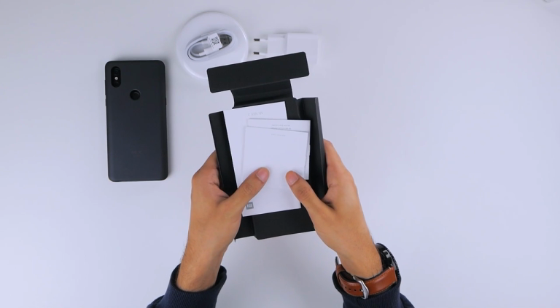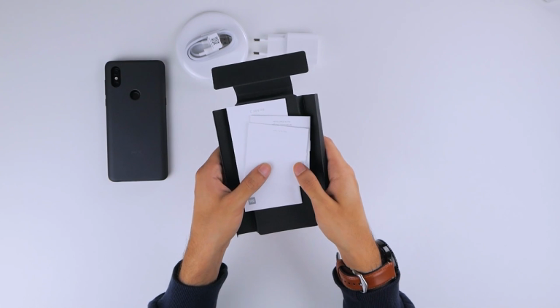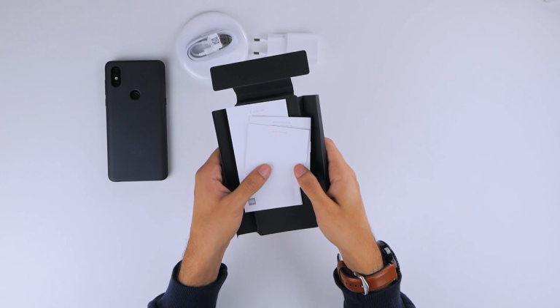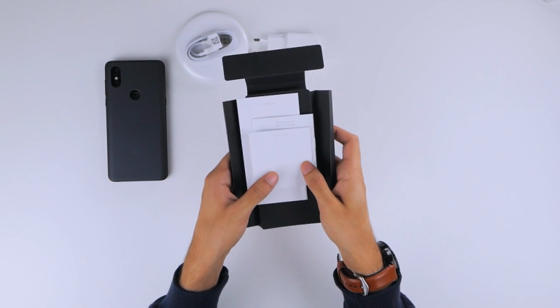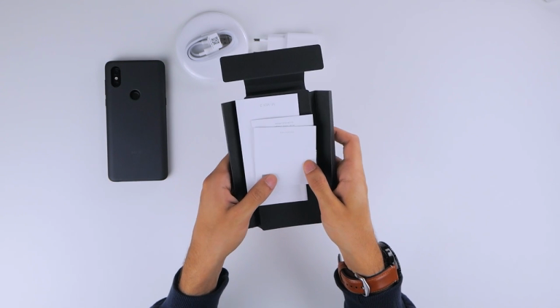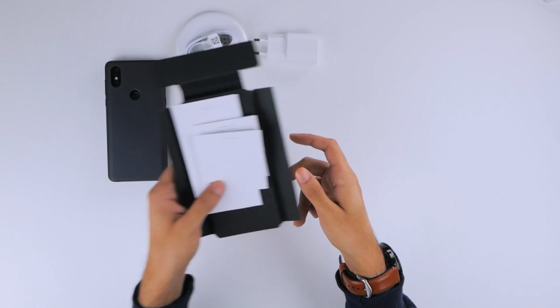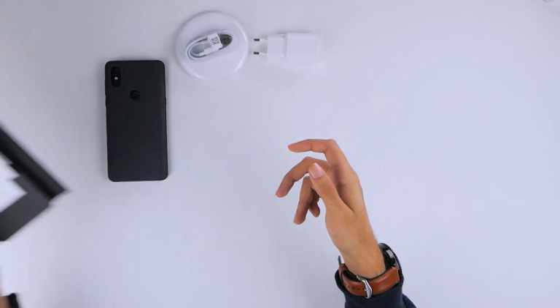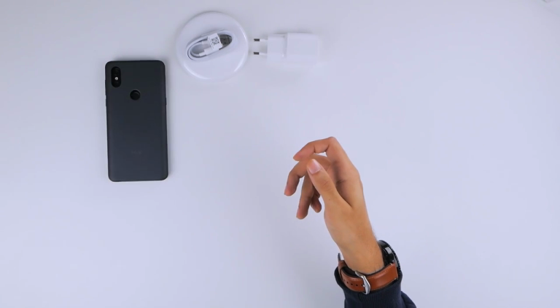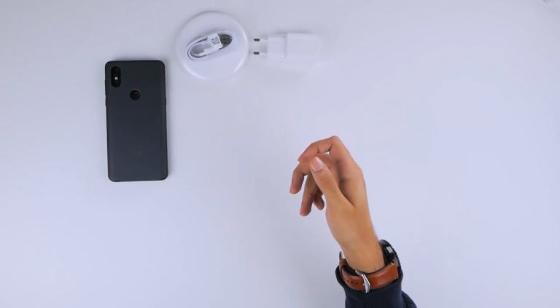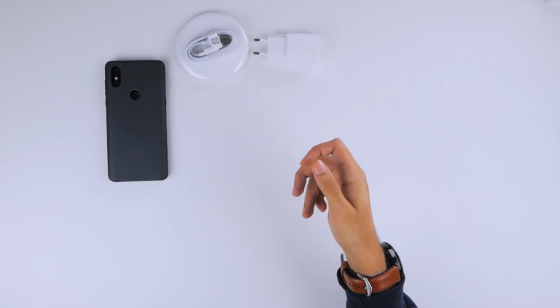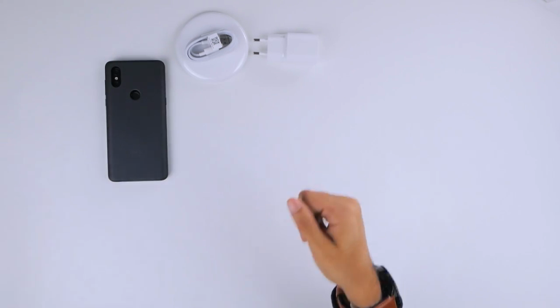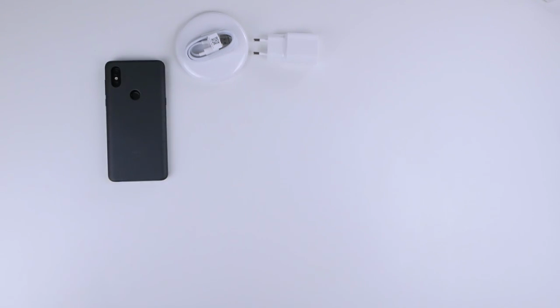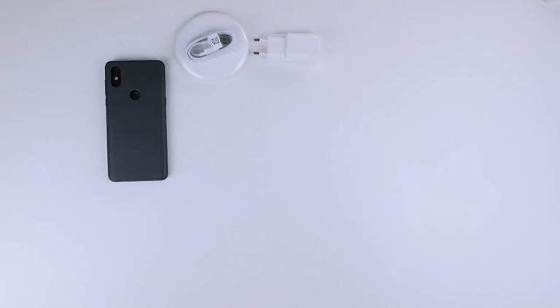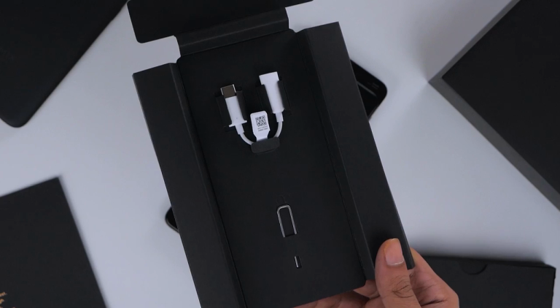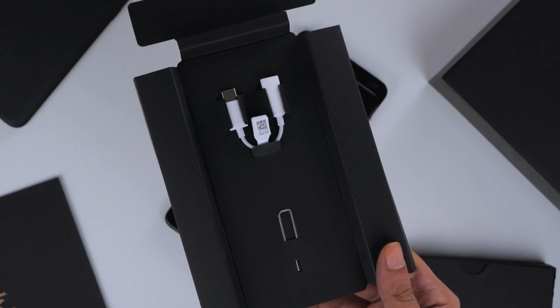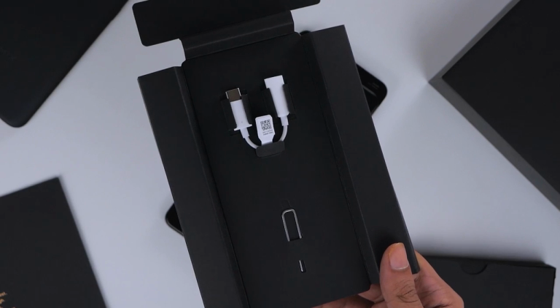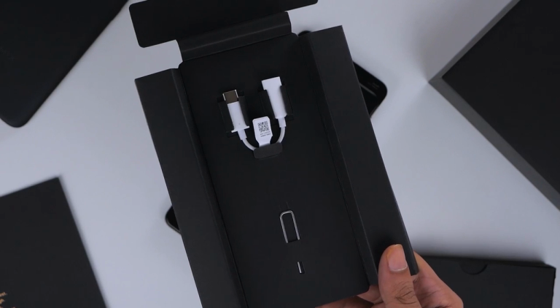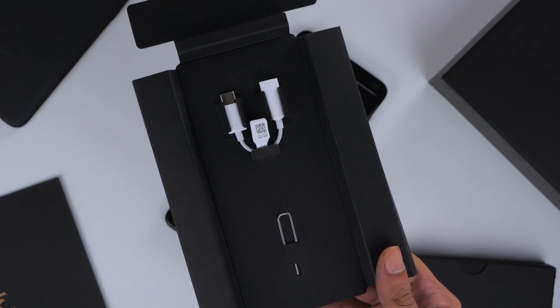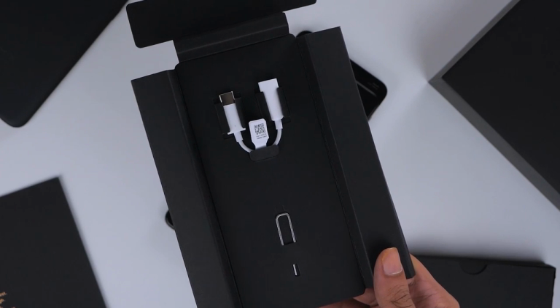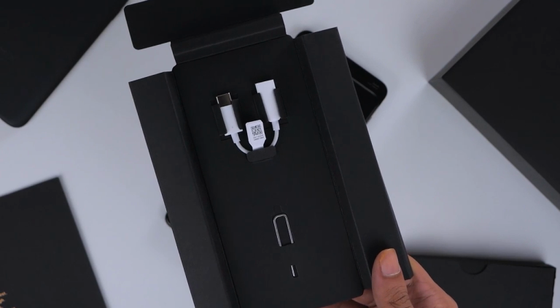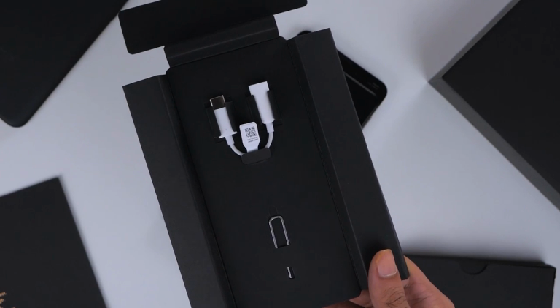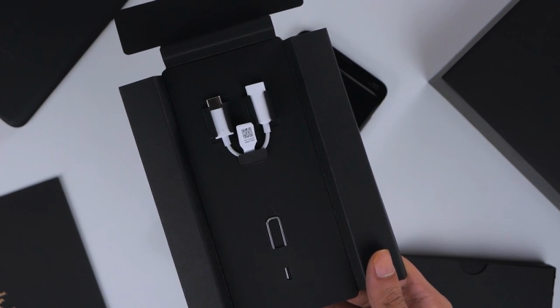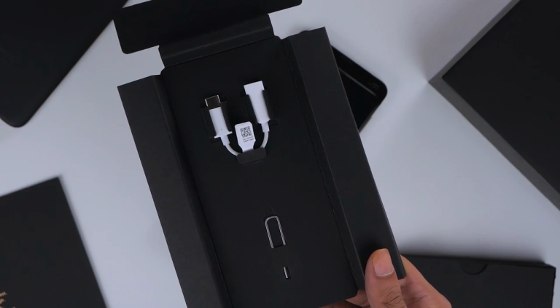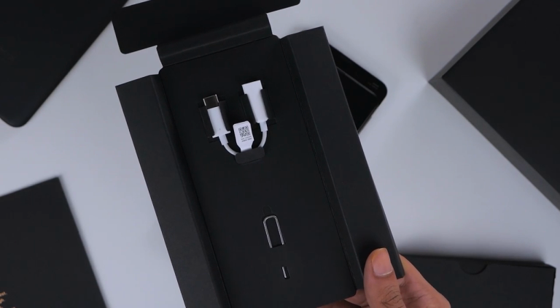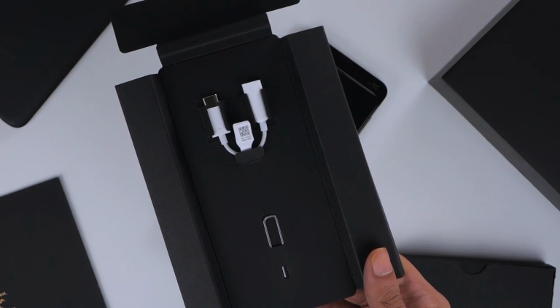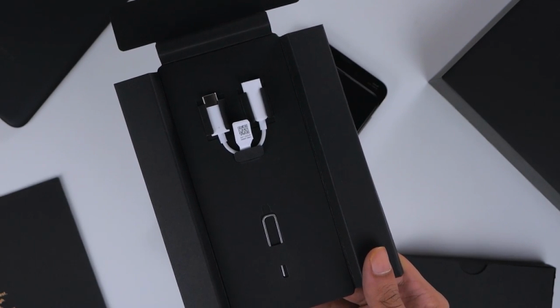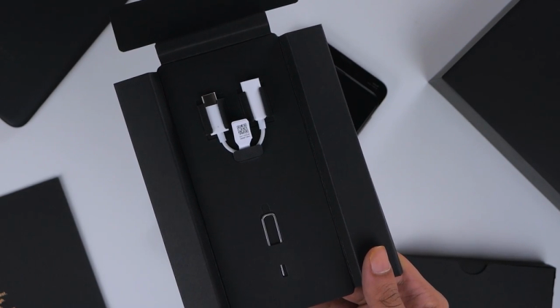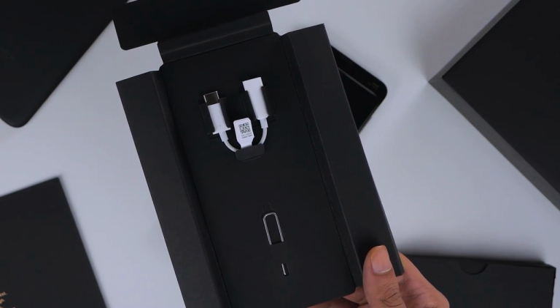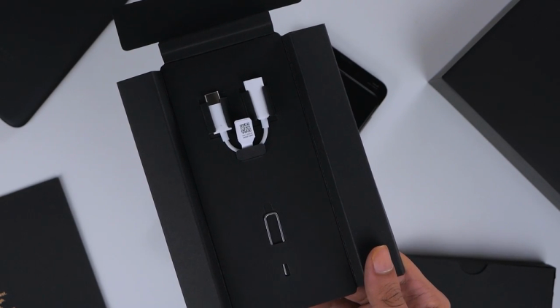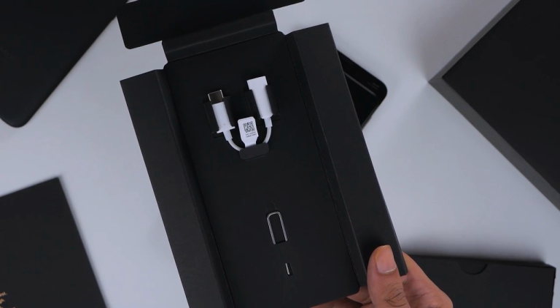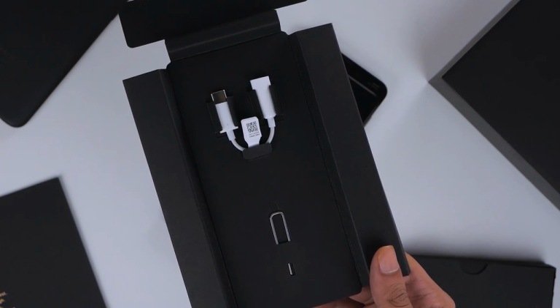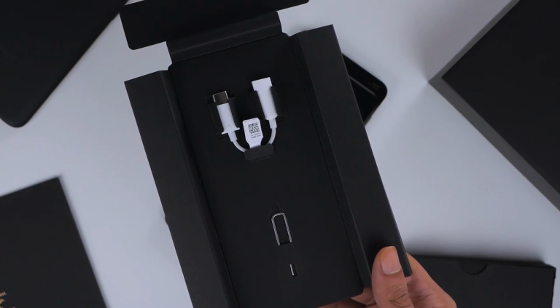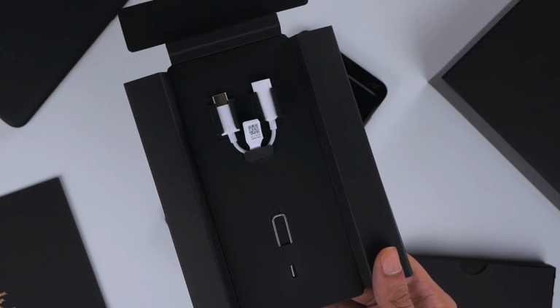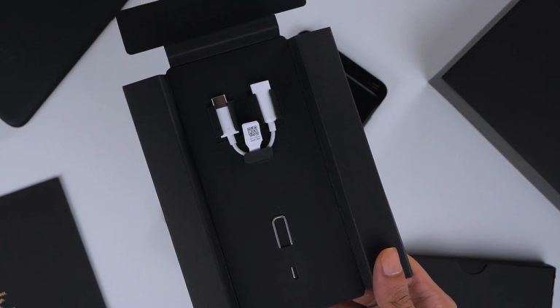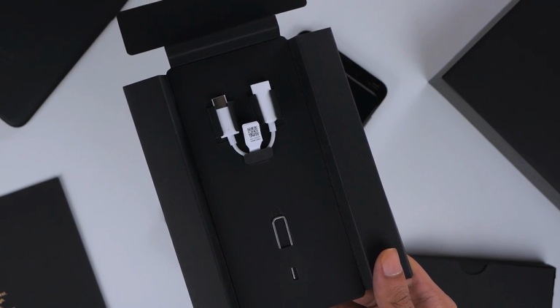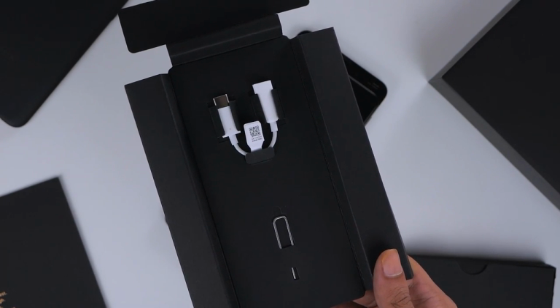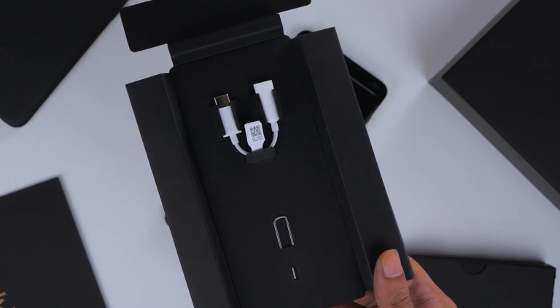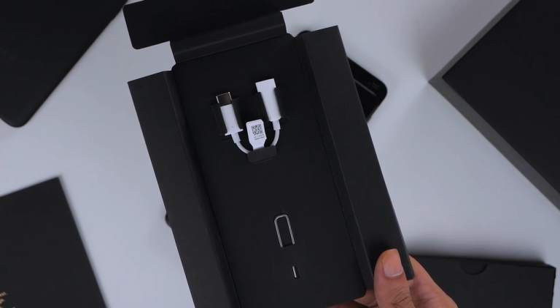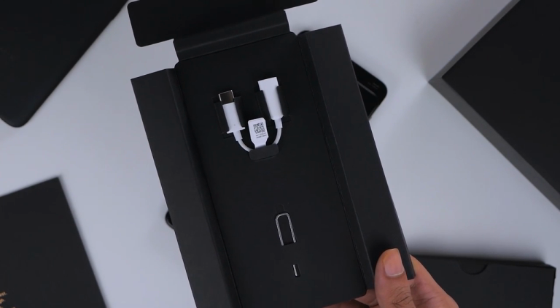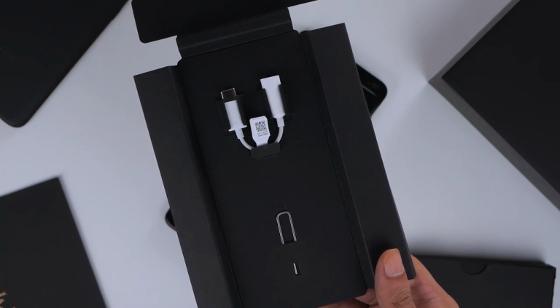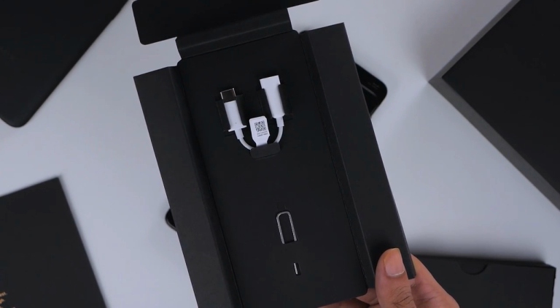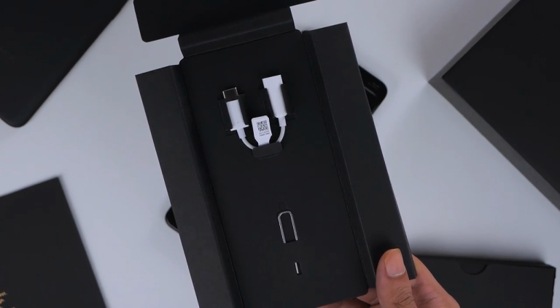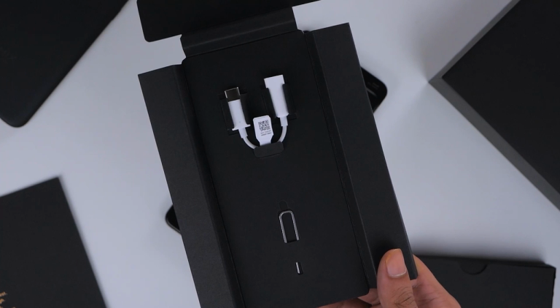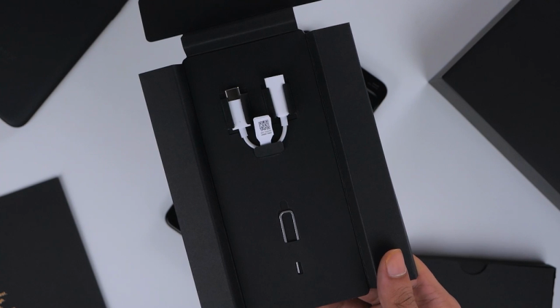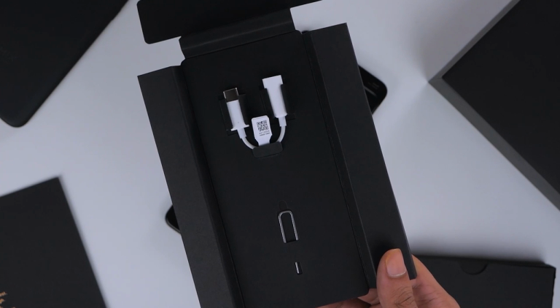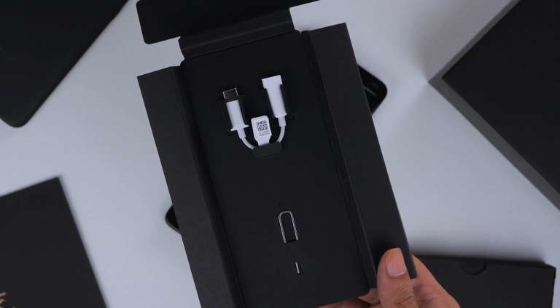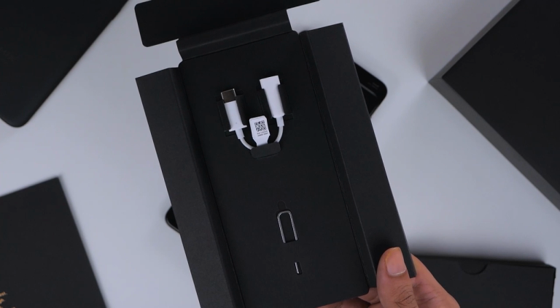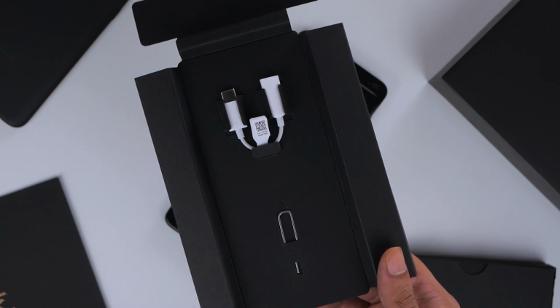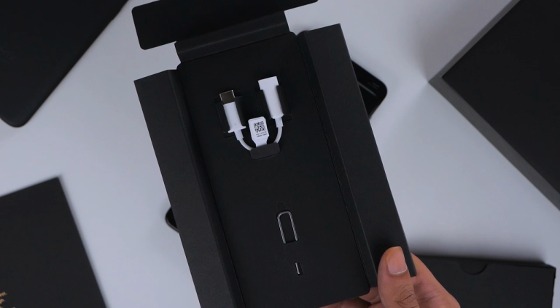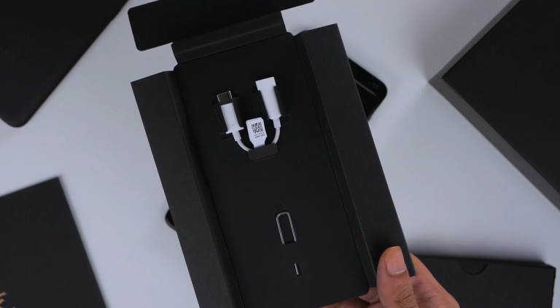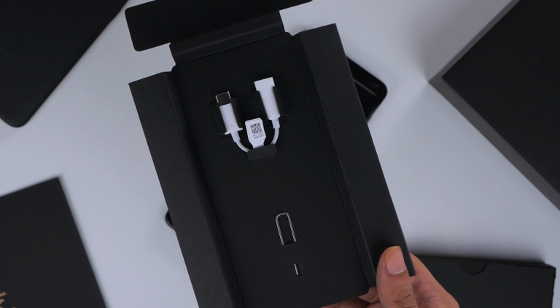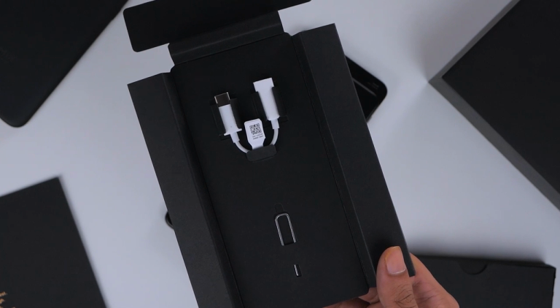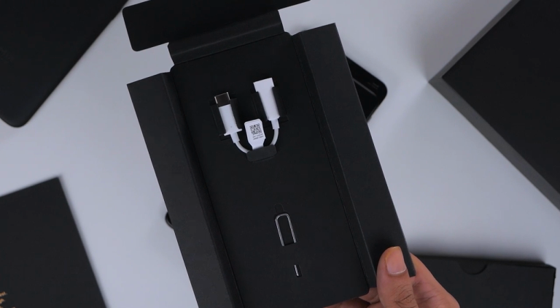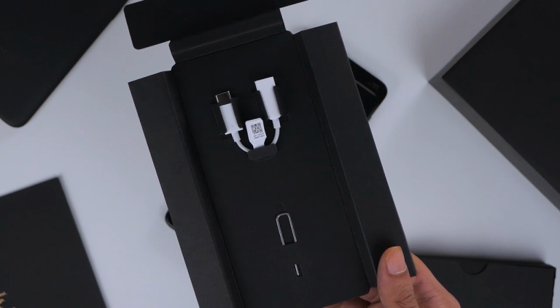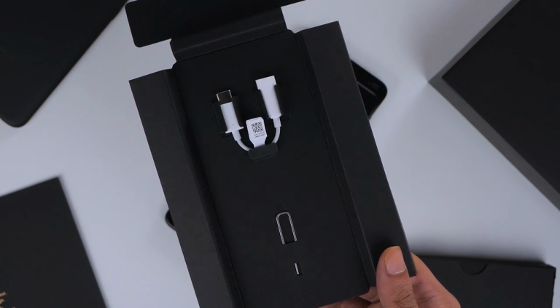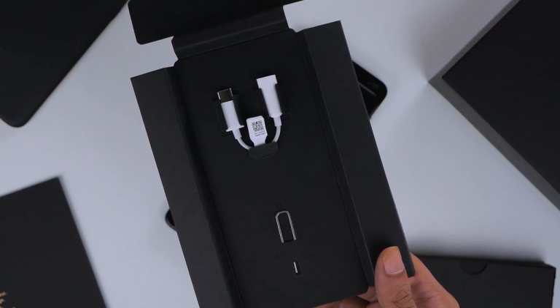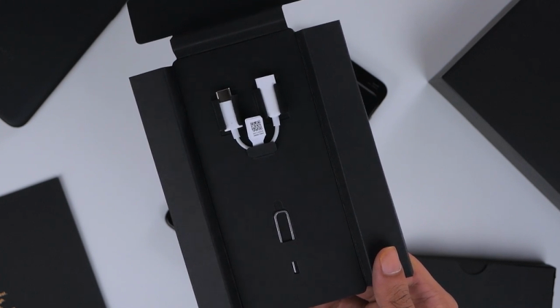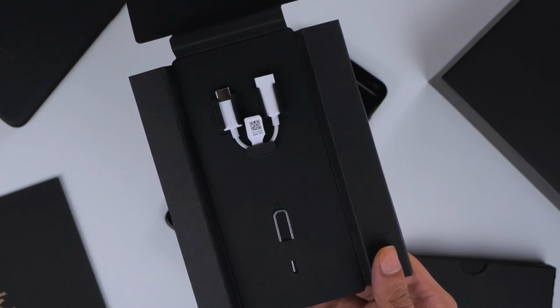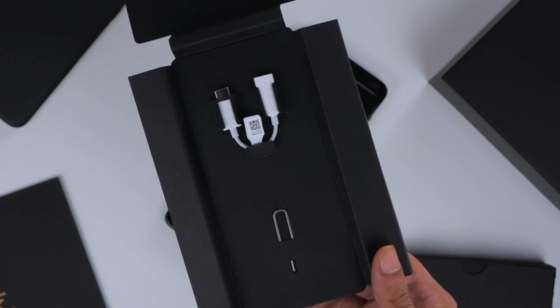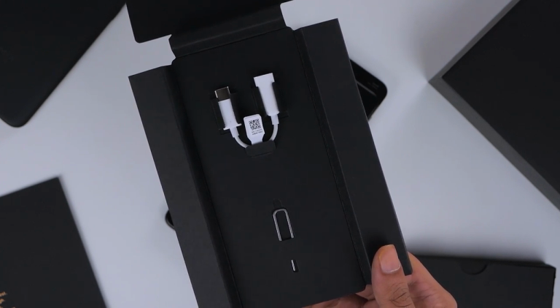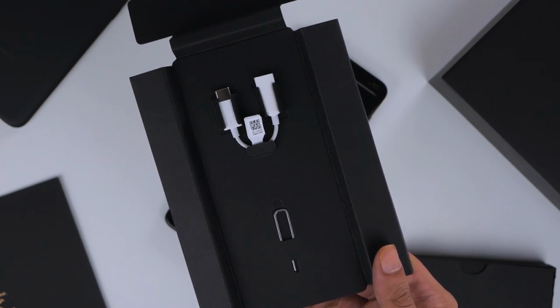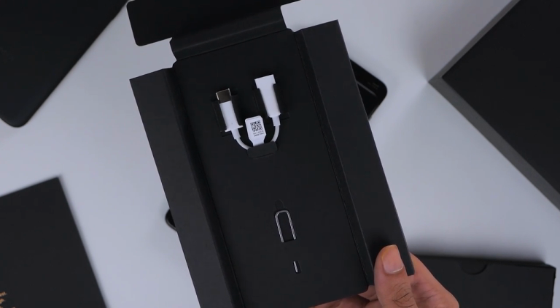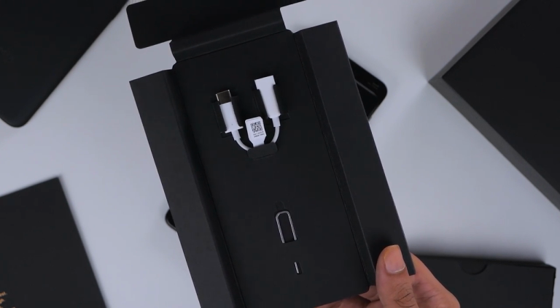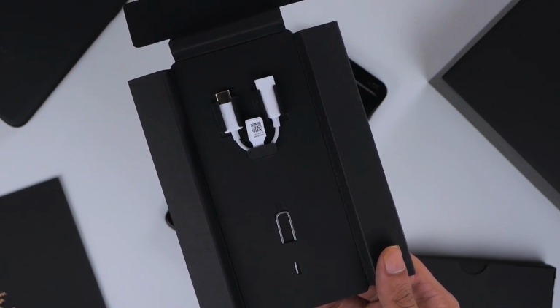Flipping this around, you'll find the SIM ejector tool as well as a USB-C to 3.5mm jack dongle — another very useful accessory.